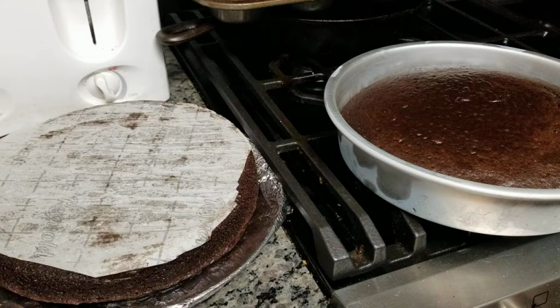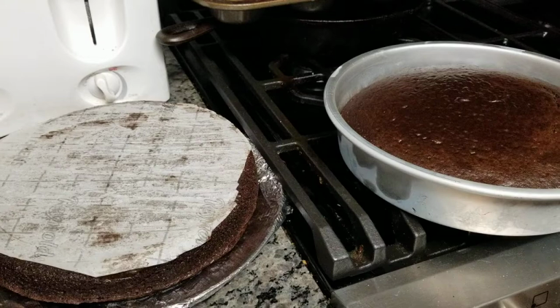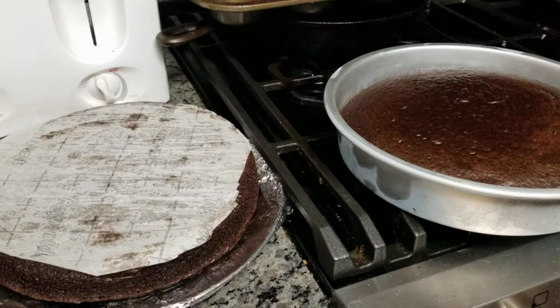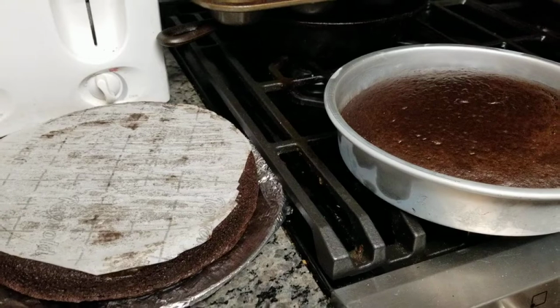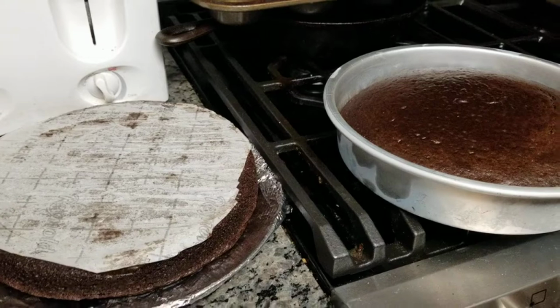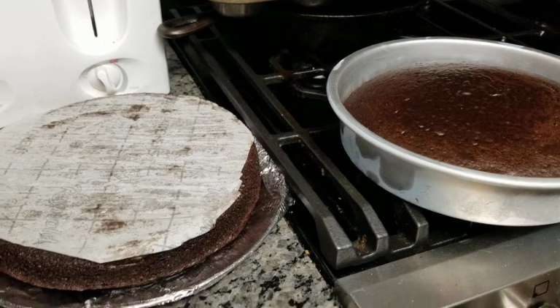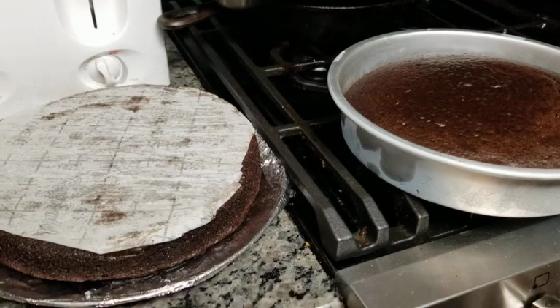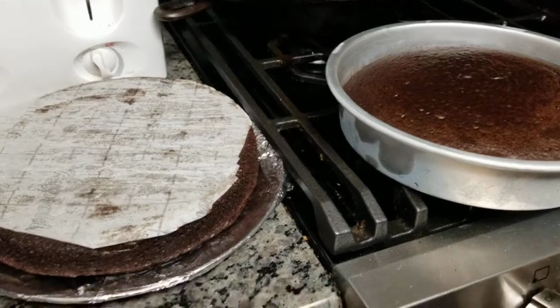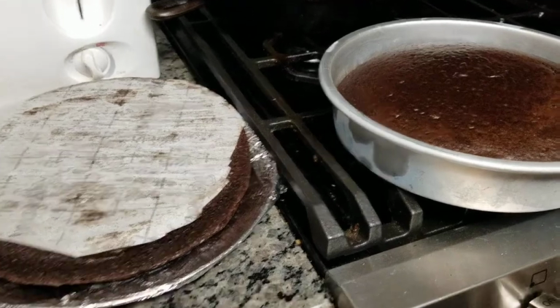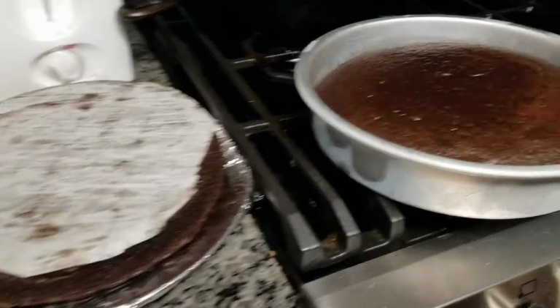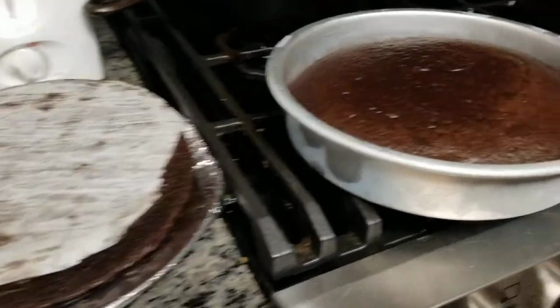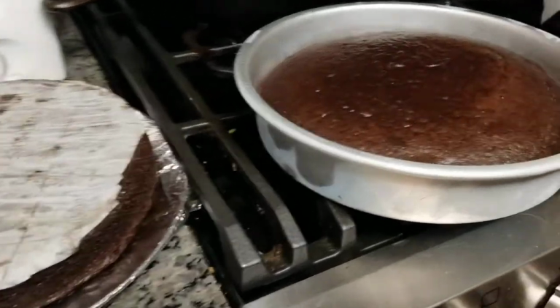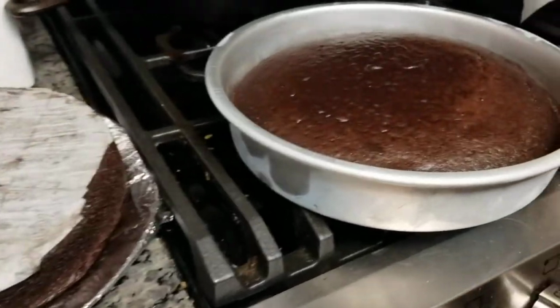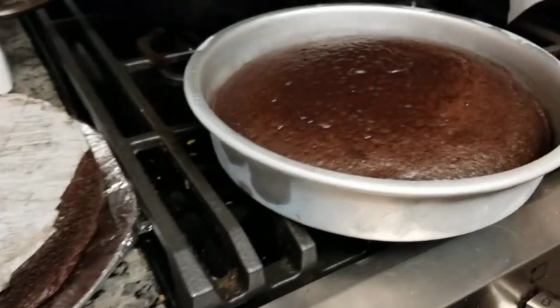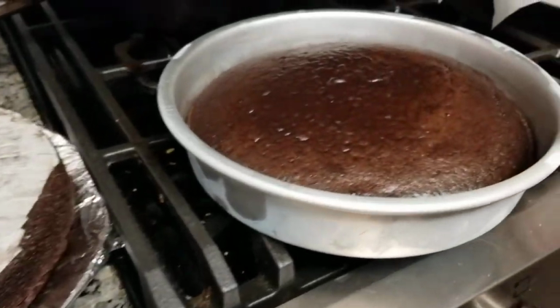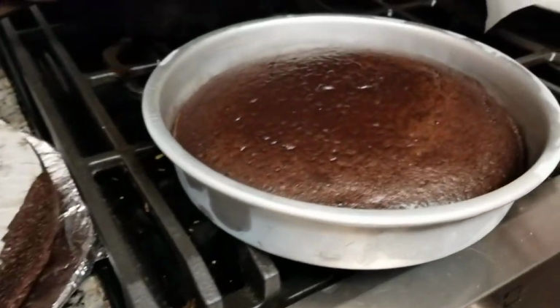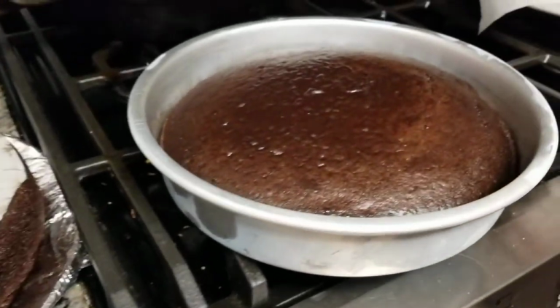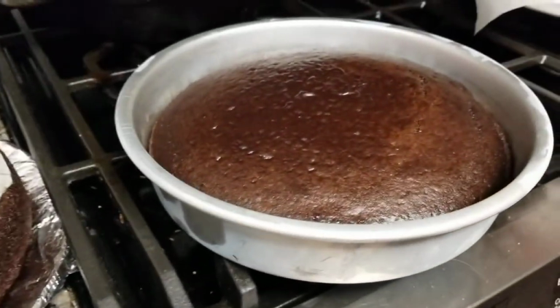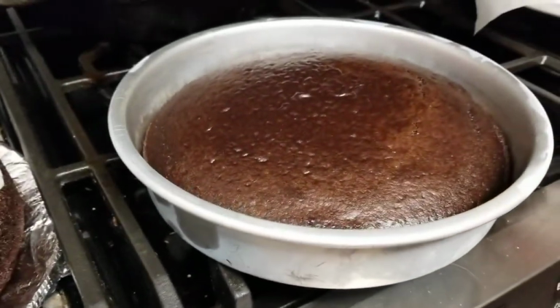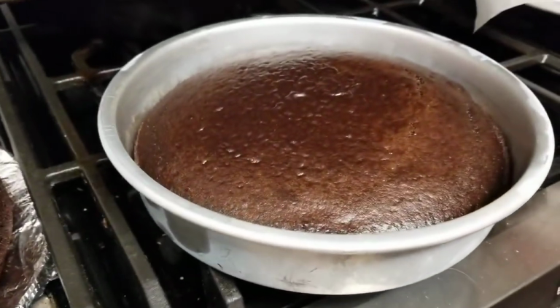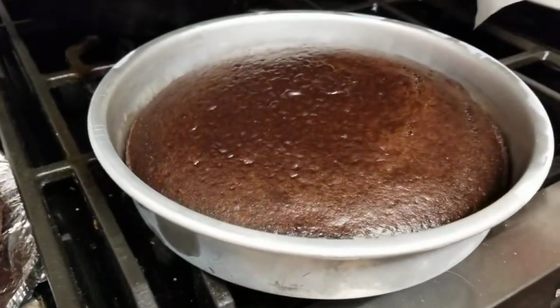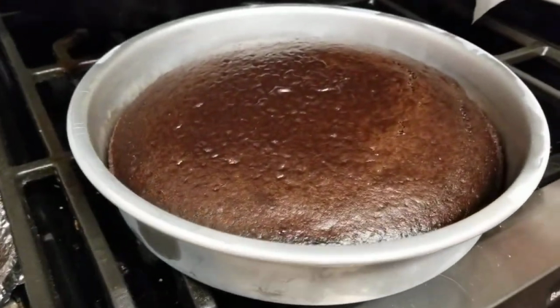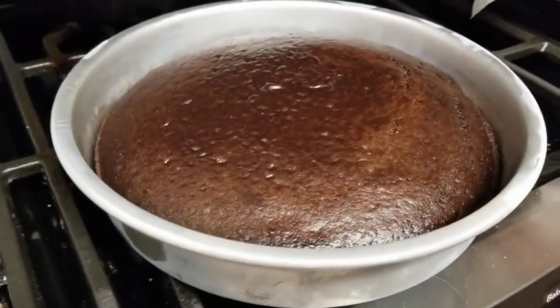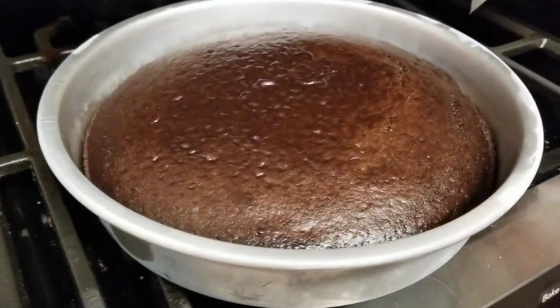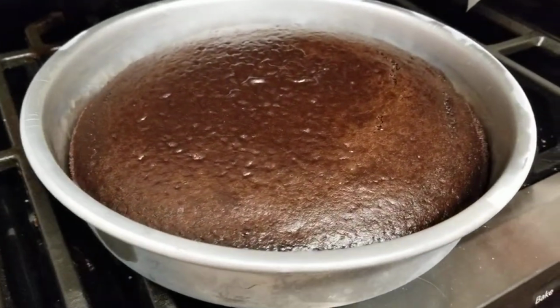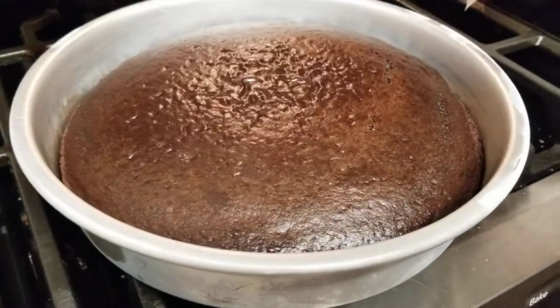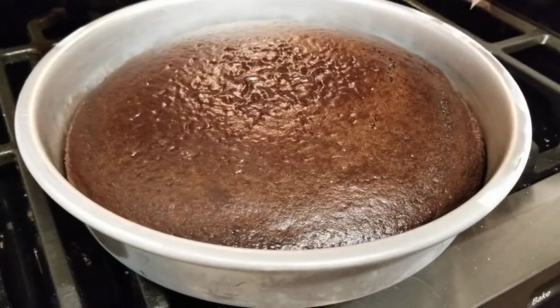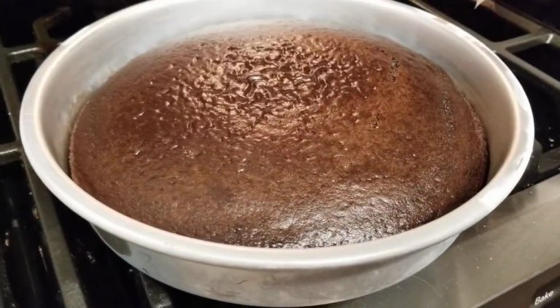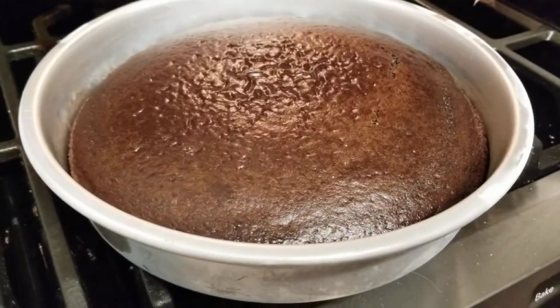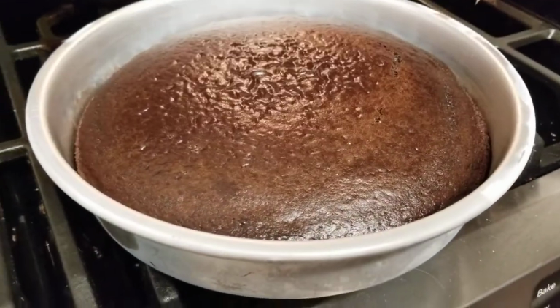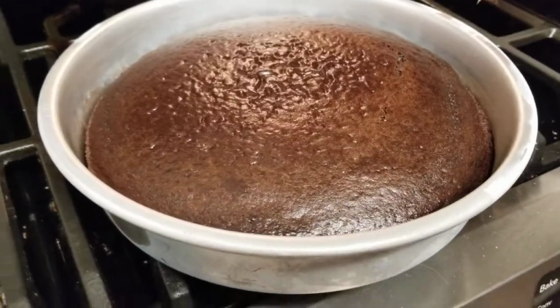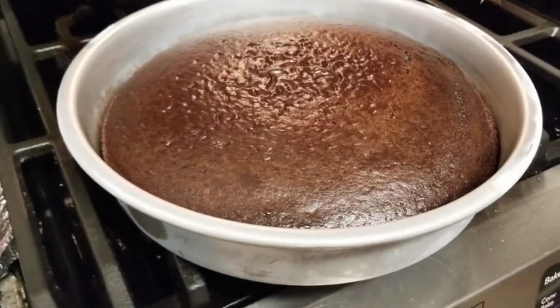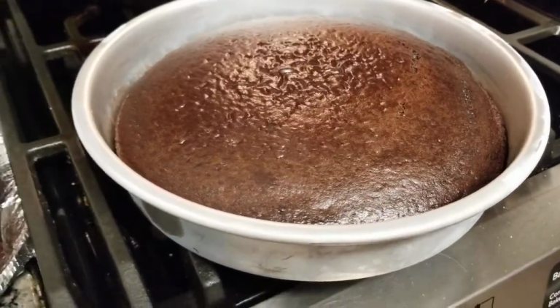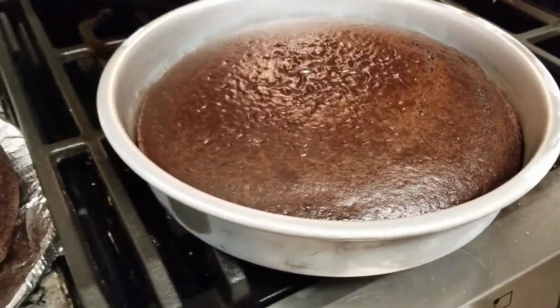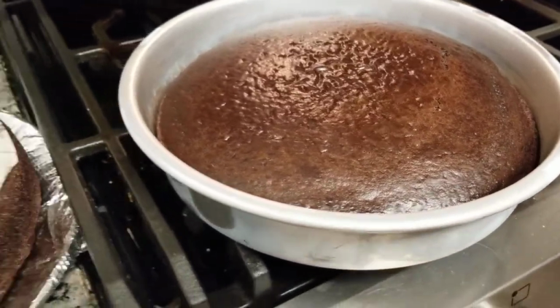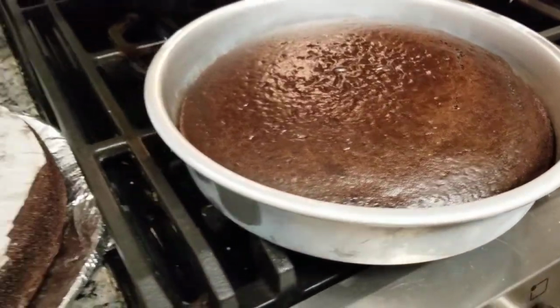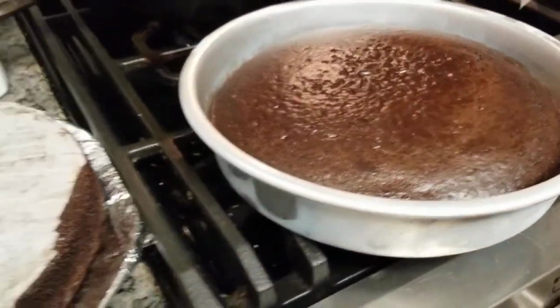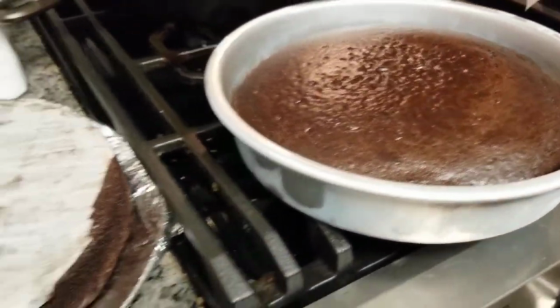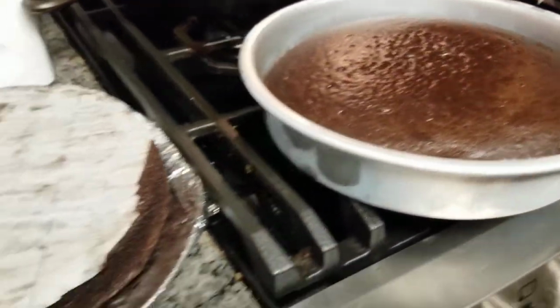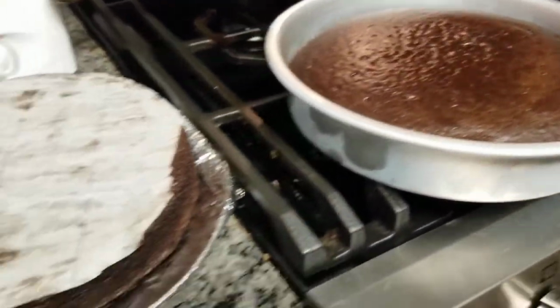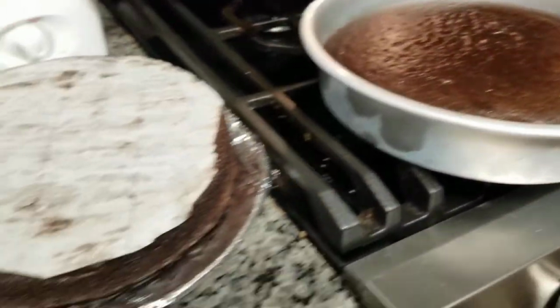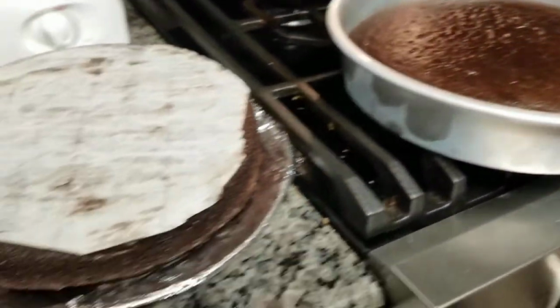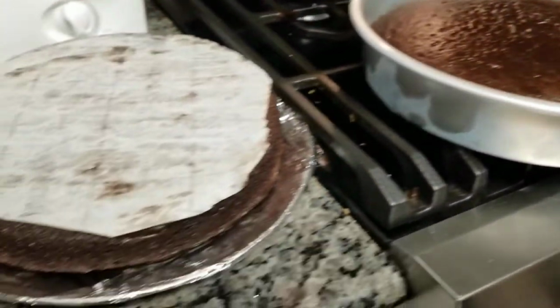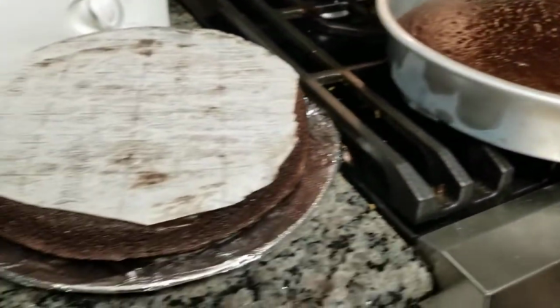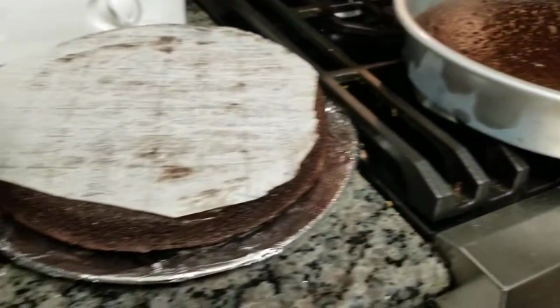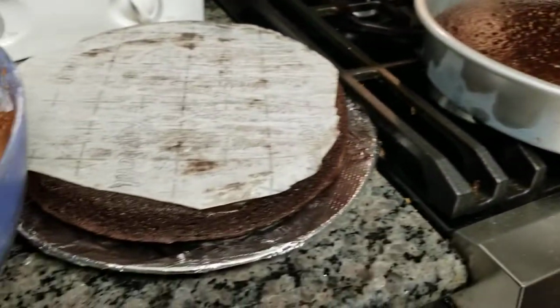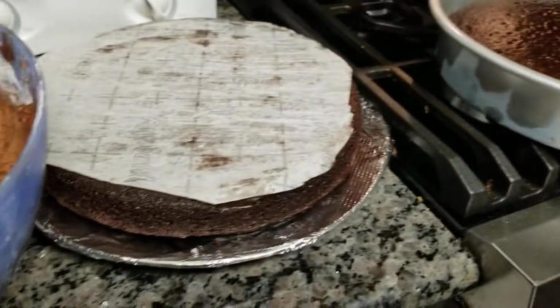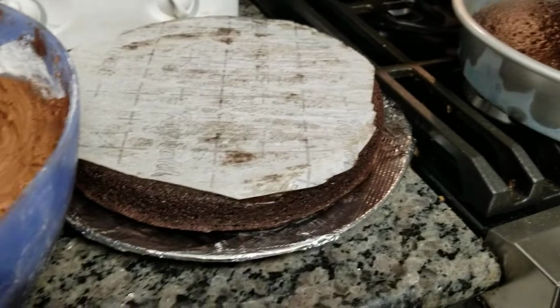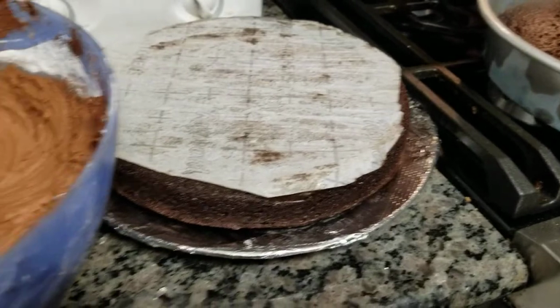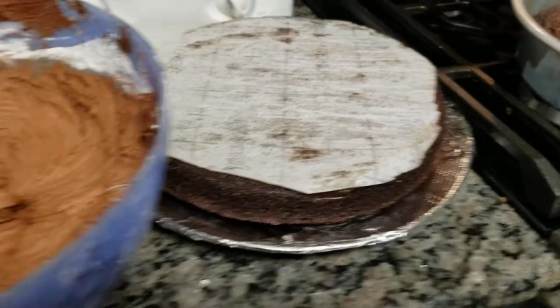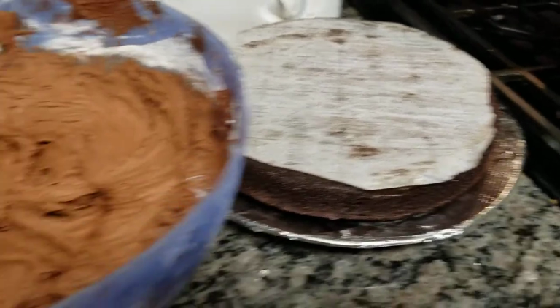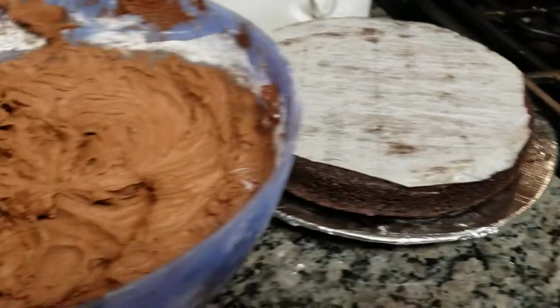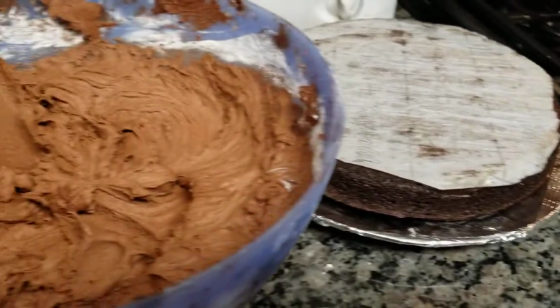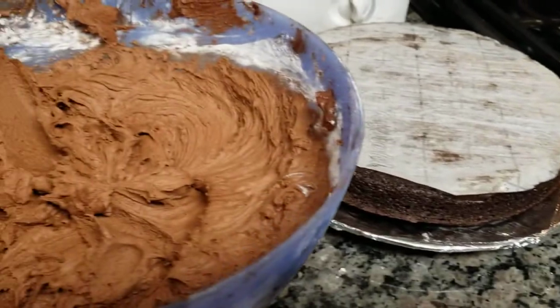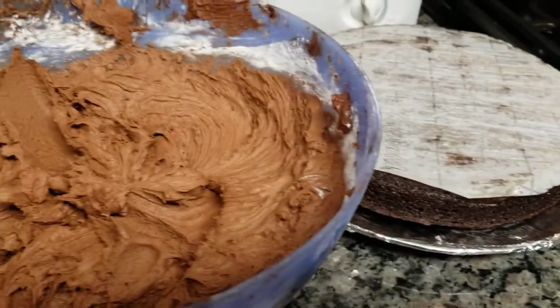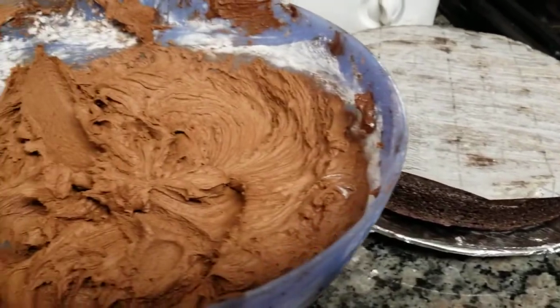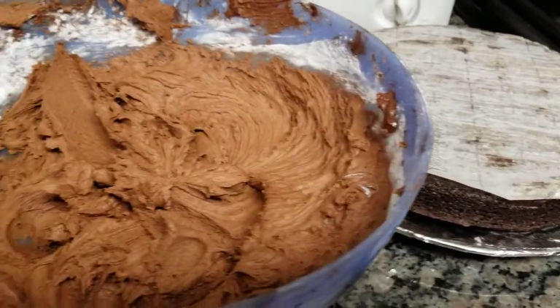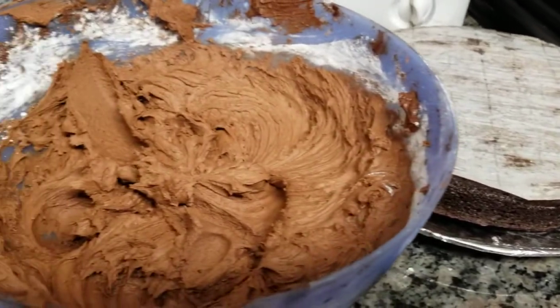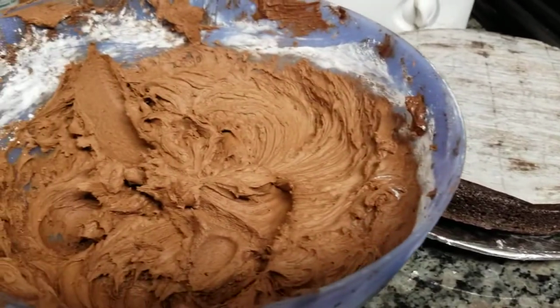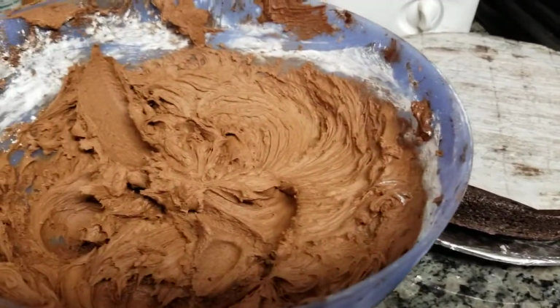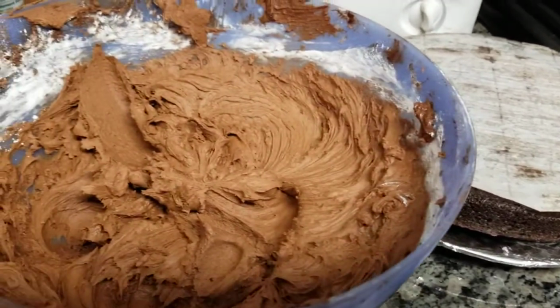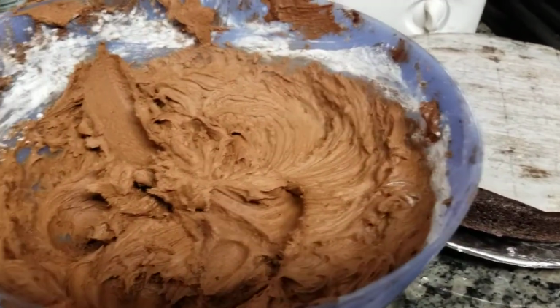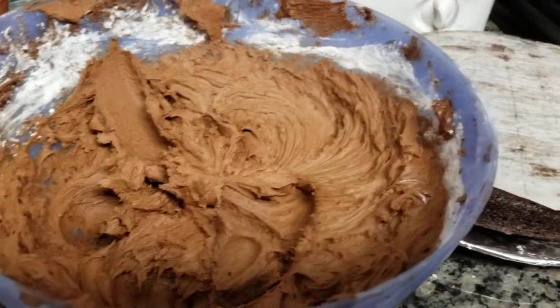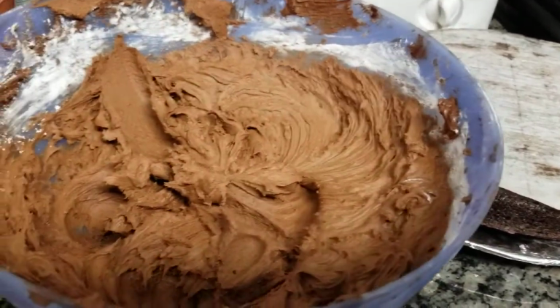This is grab-and-go advice. We are making Snoop Dogg's chocolate cake from his recipe book. Just want to show you how easy this is.